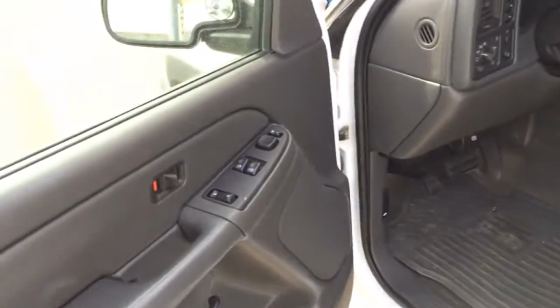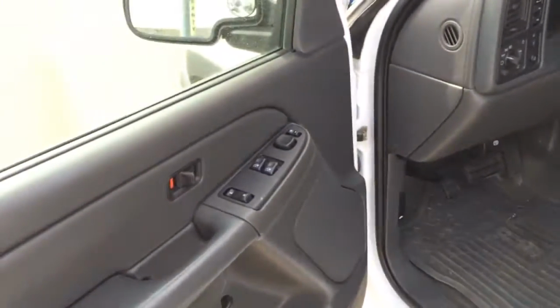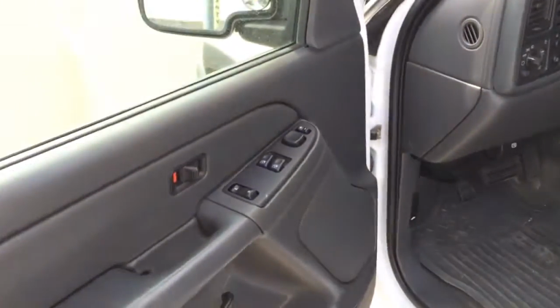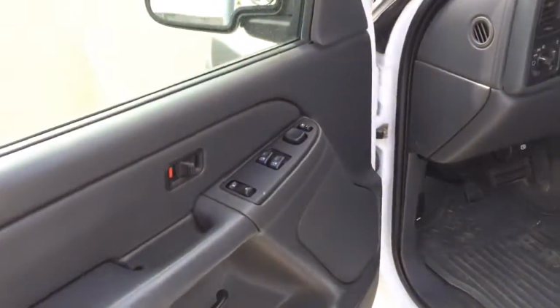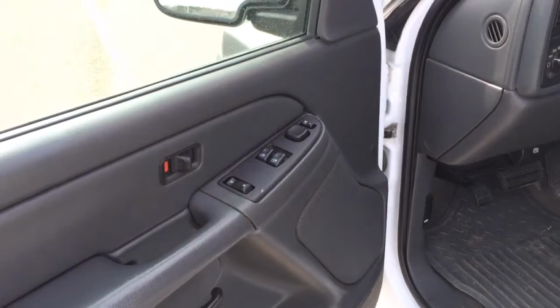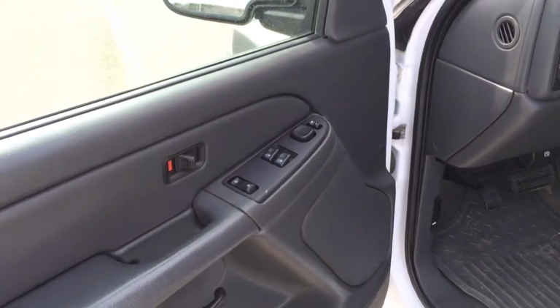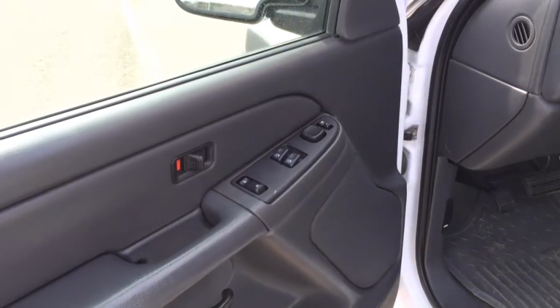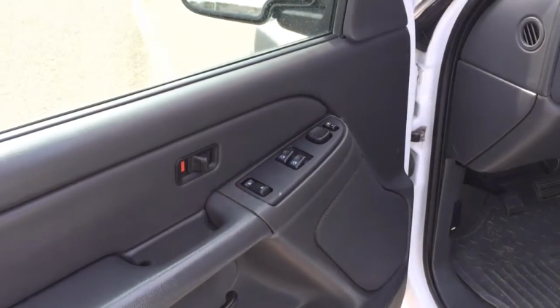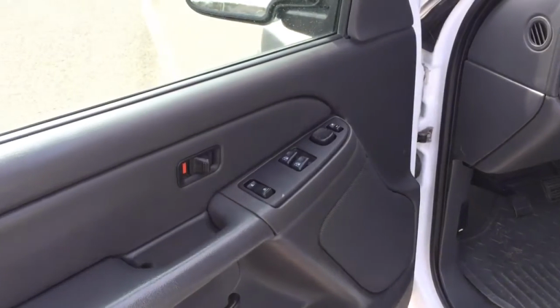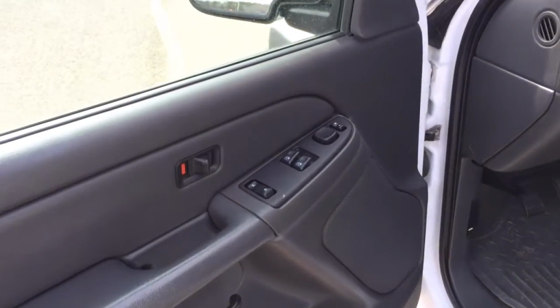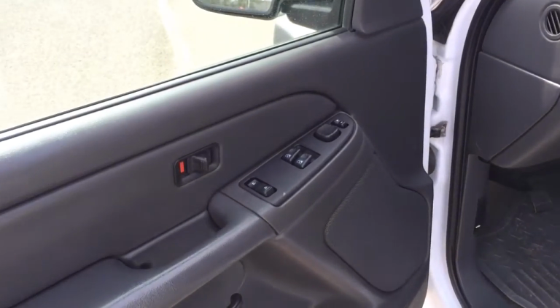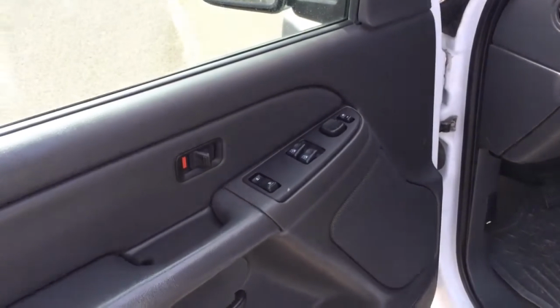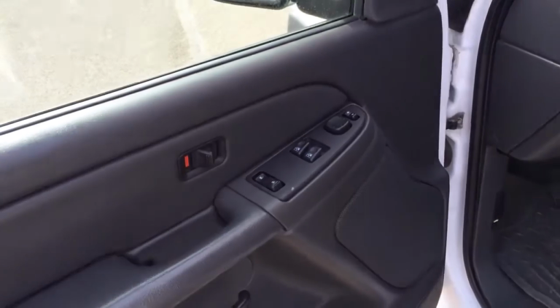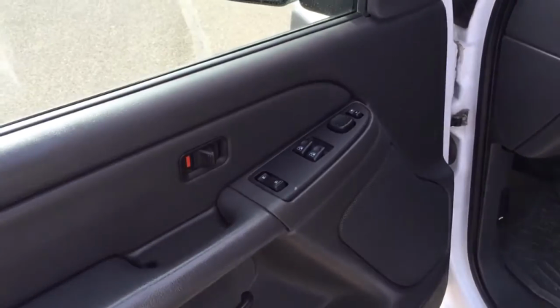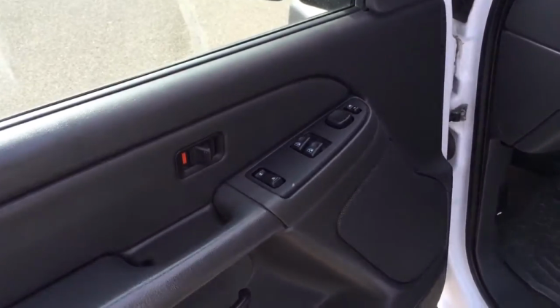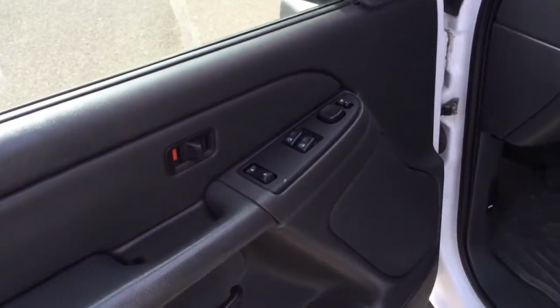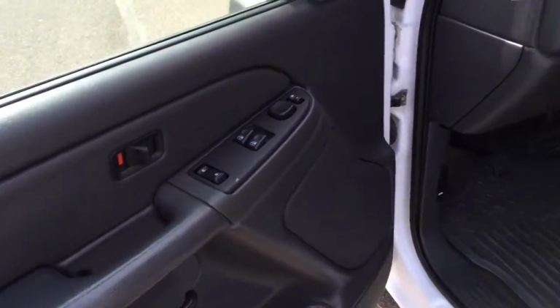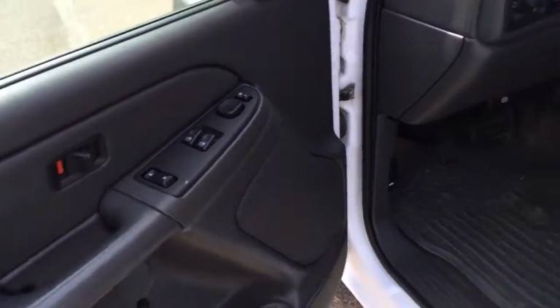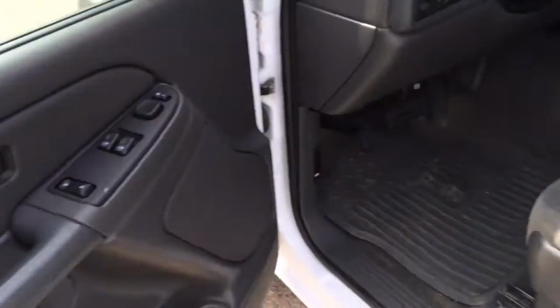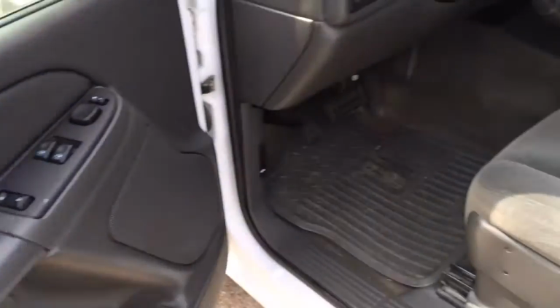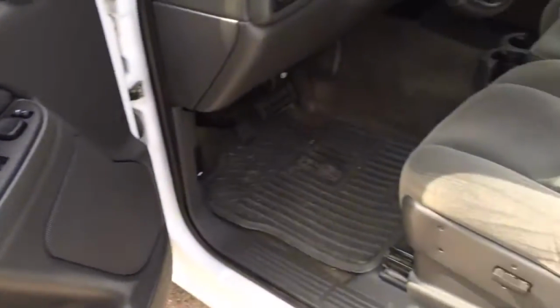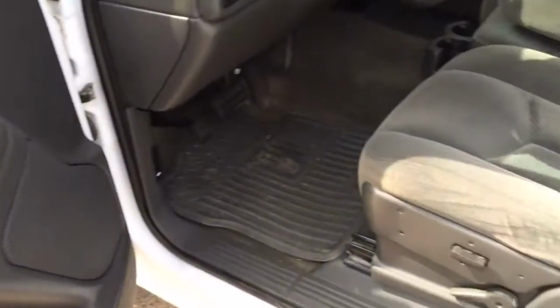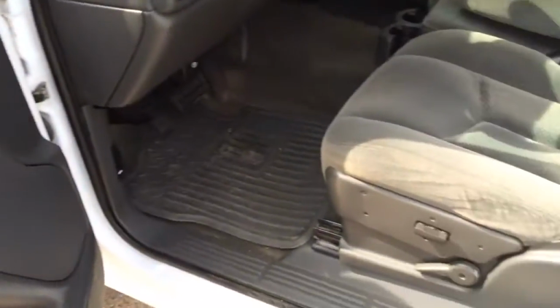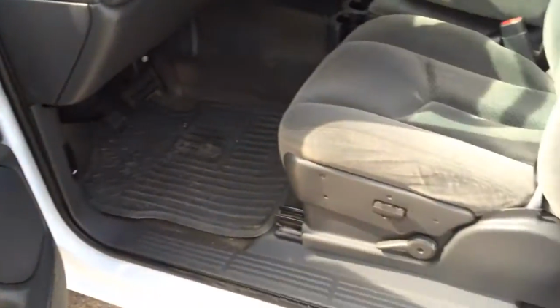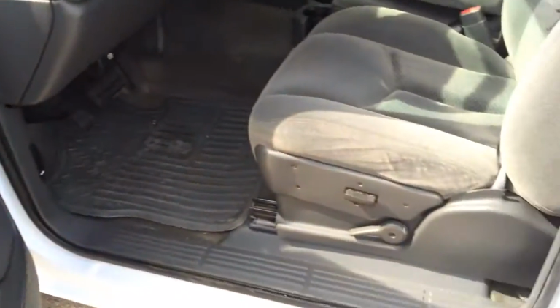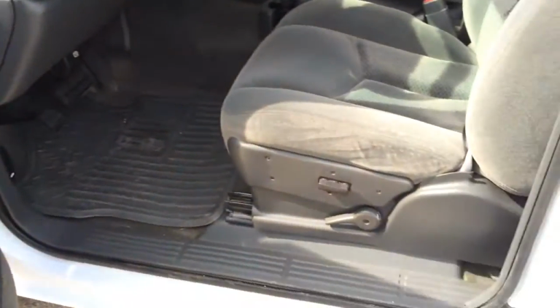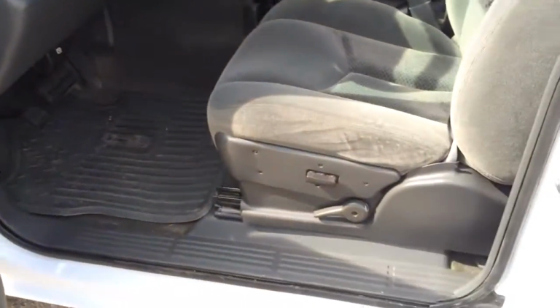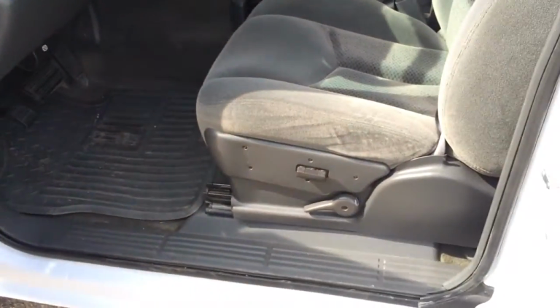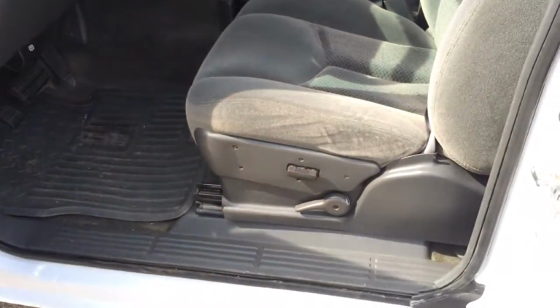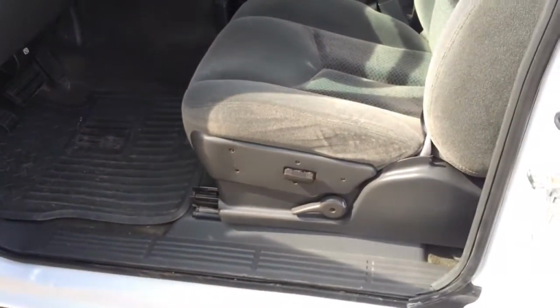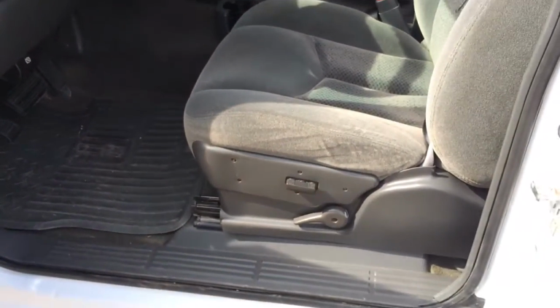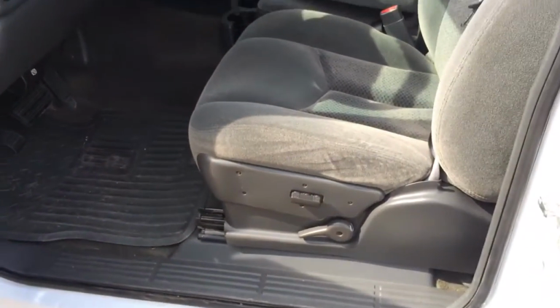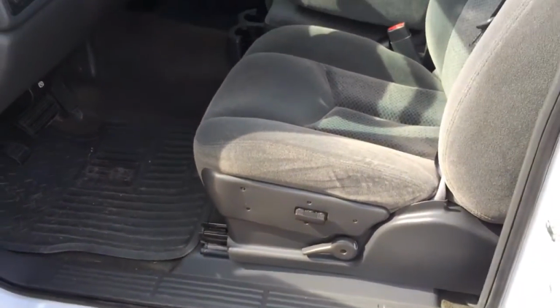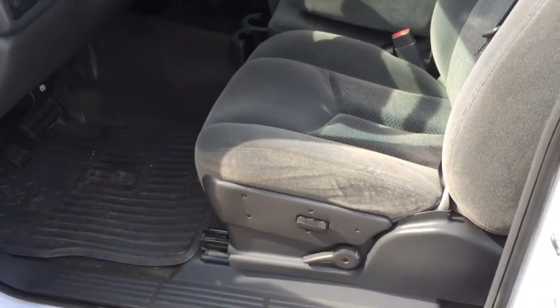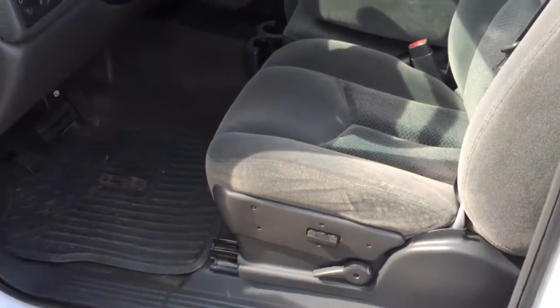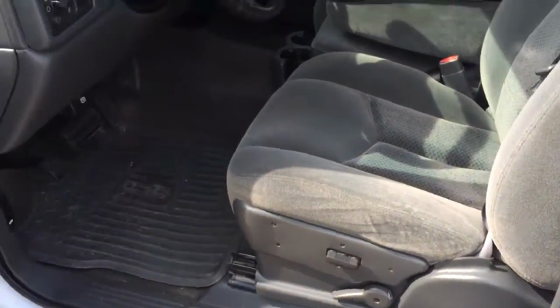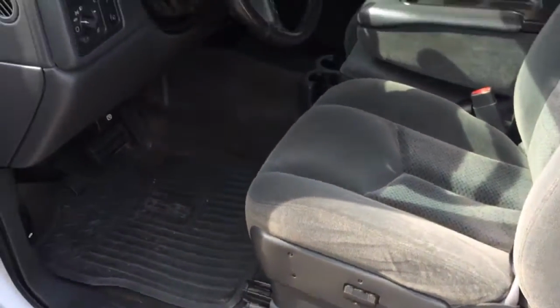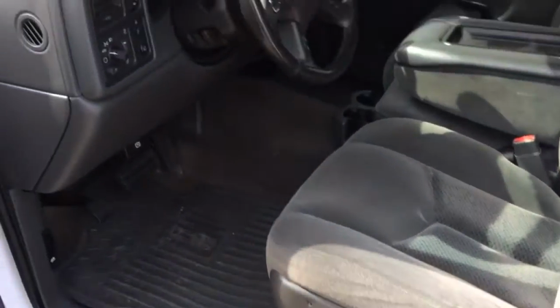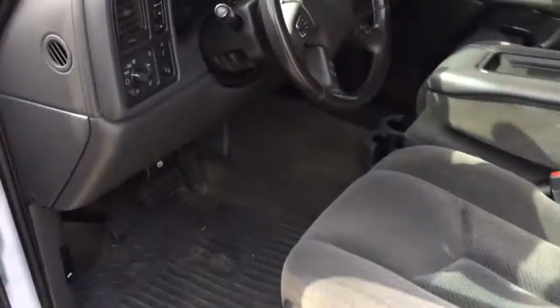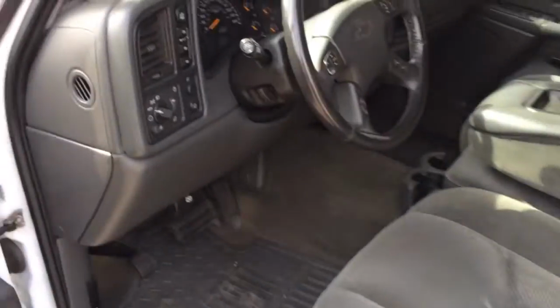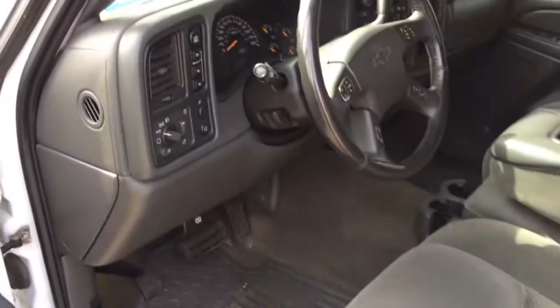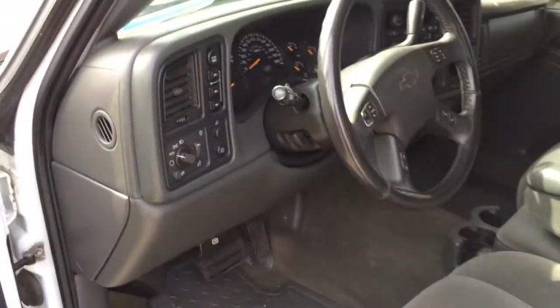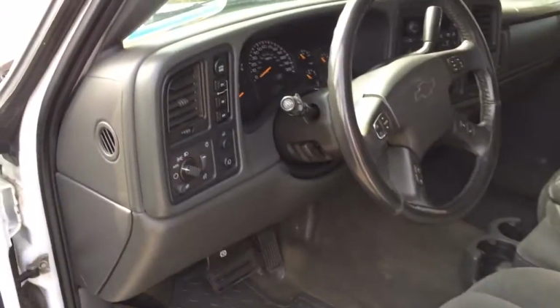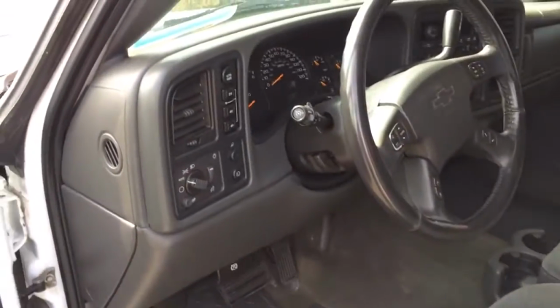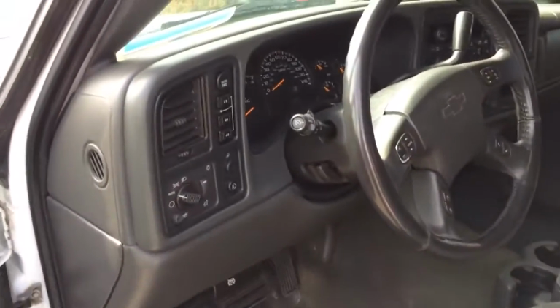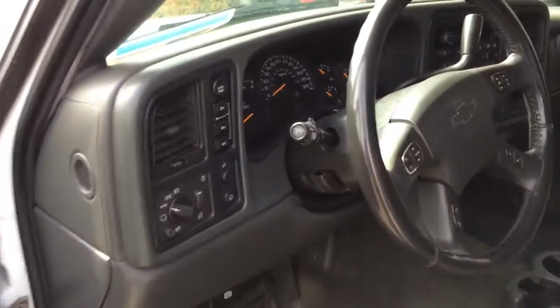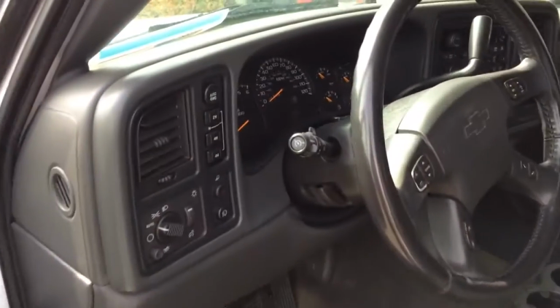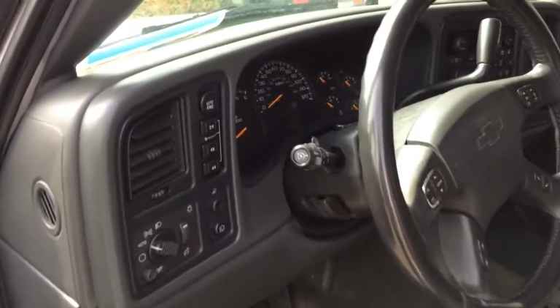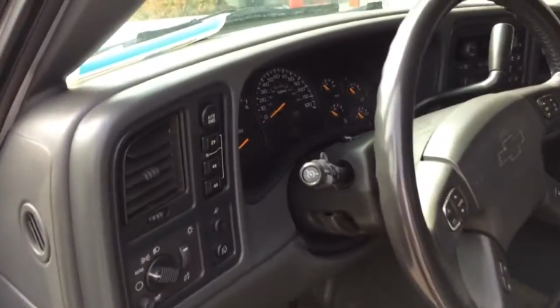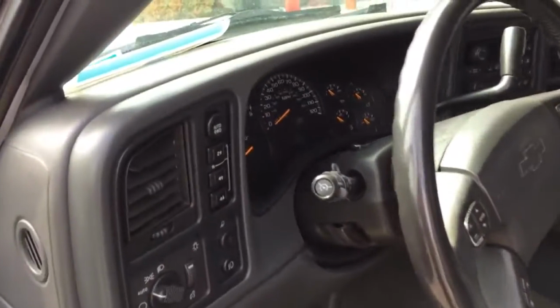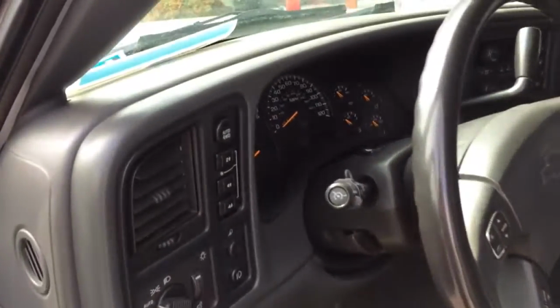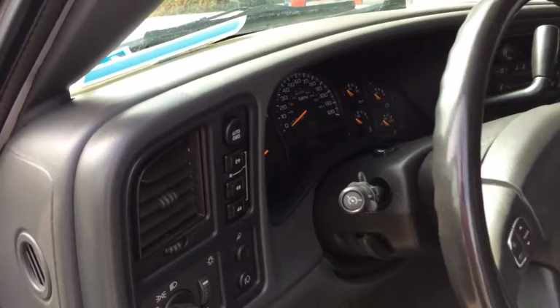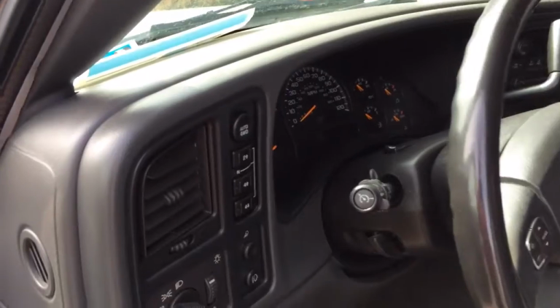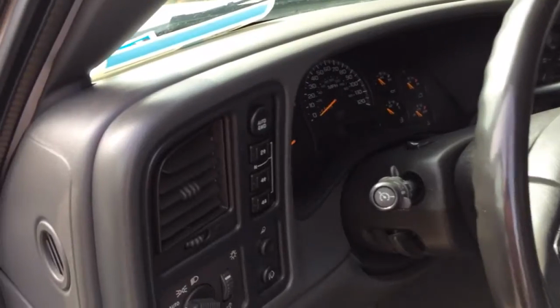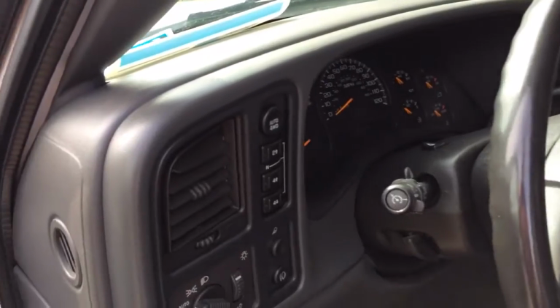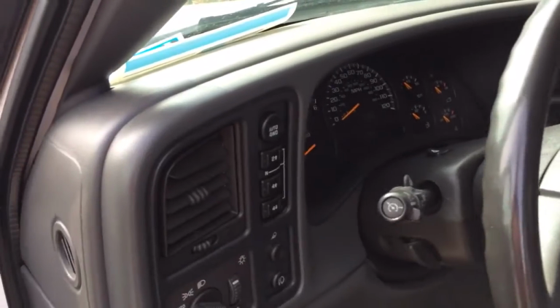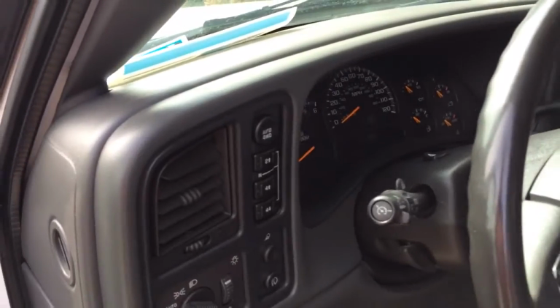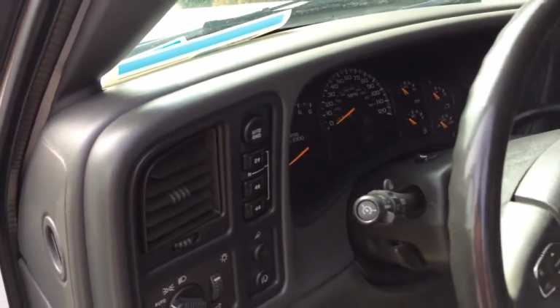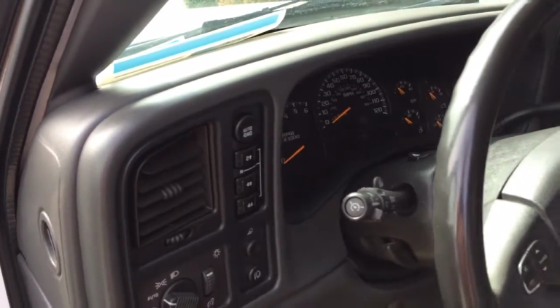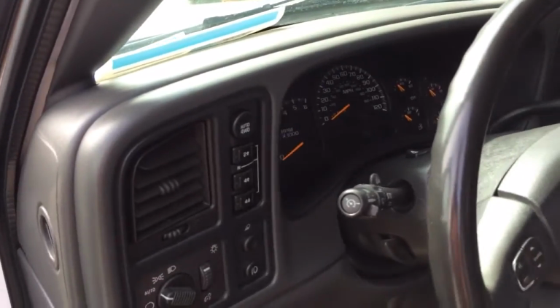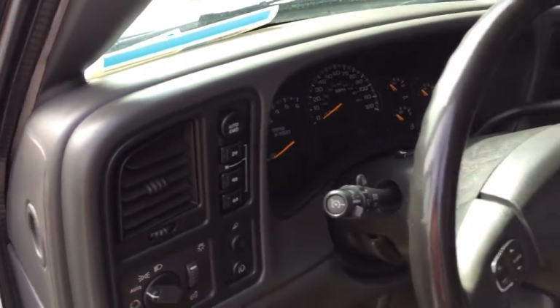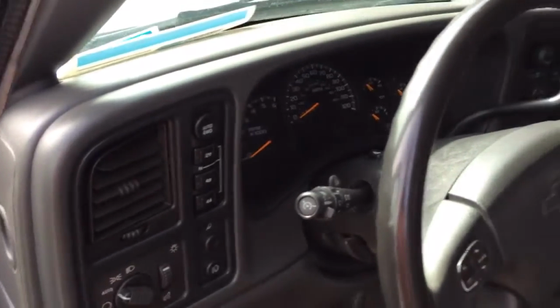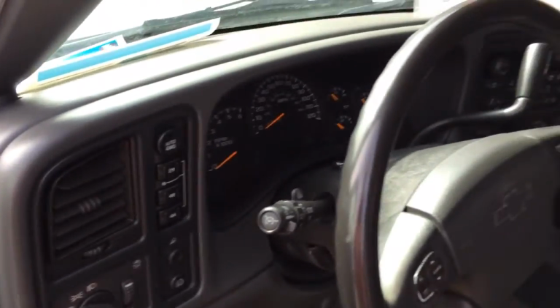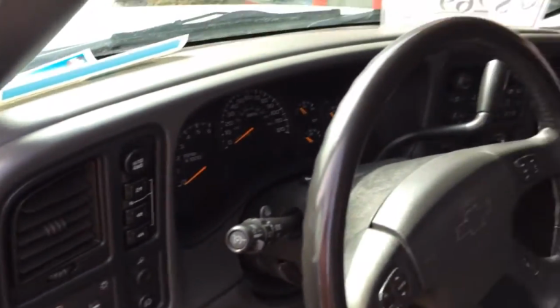Power windows, power door locks, power mirrors, power driver seat, push button four wheel drive with auto four wheel drive option.